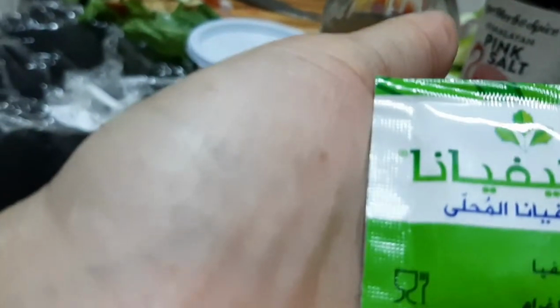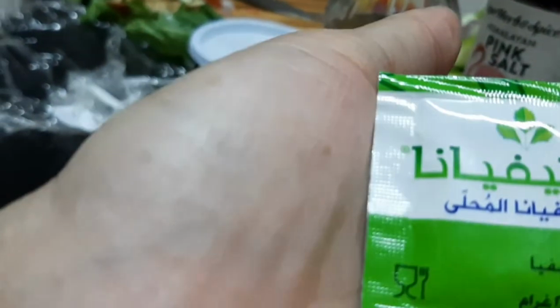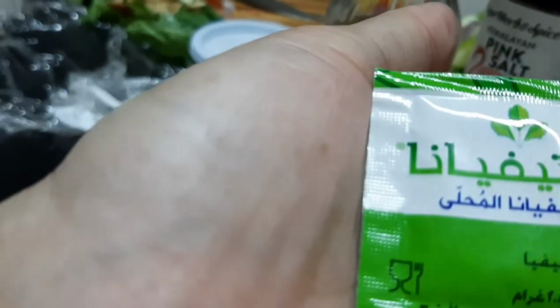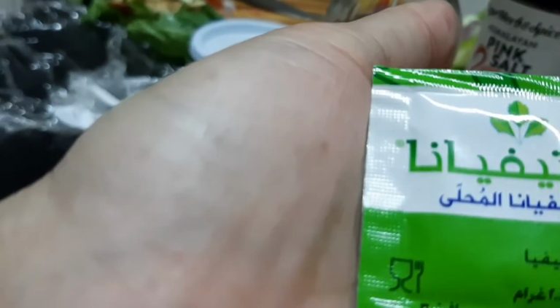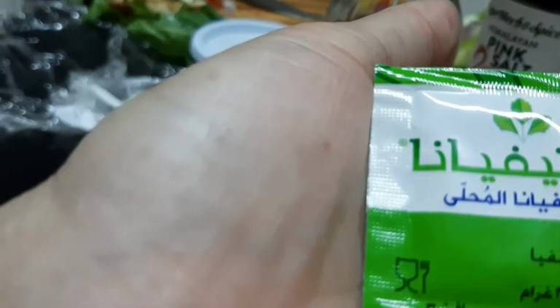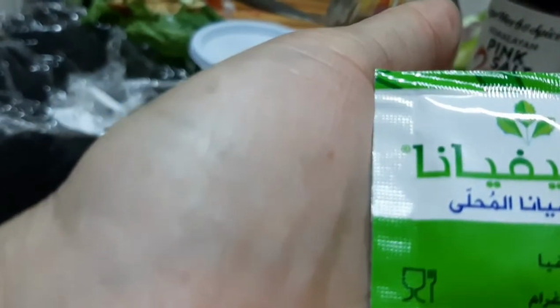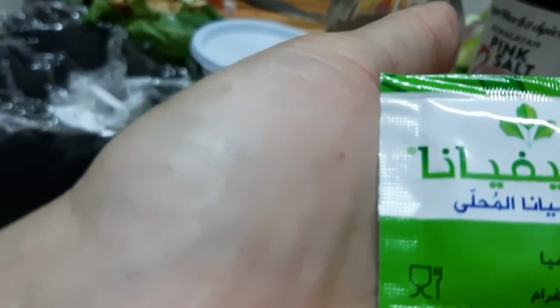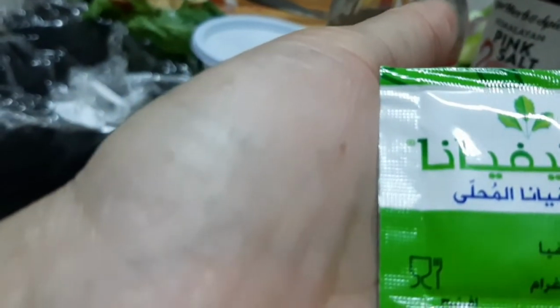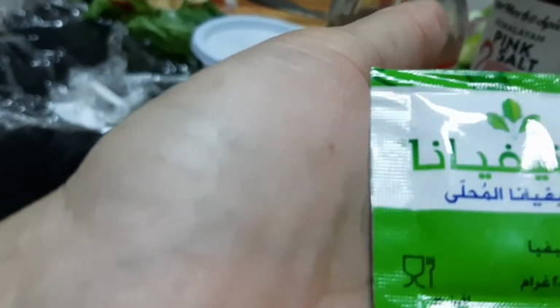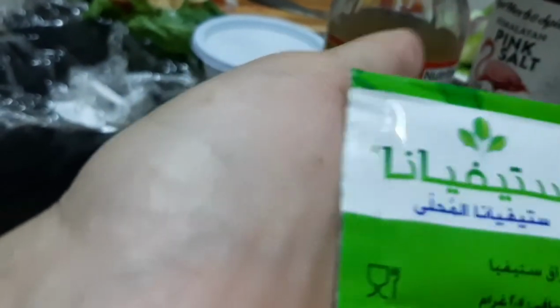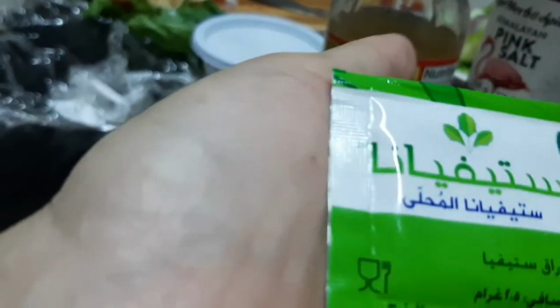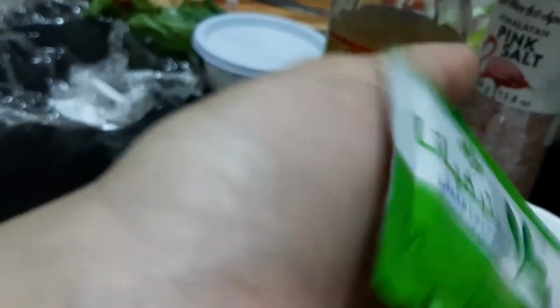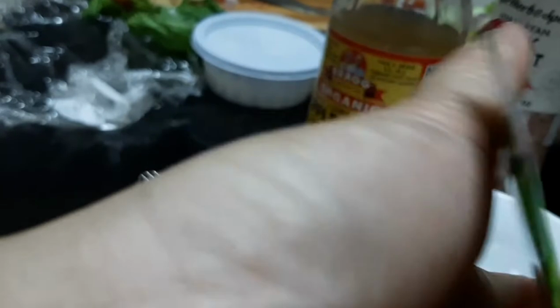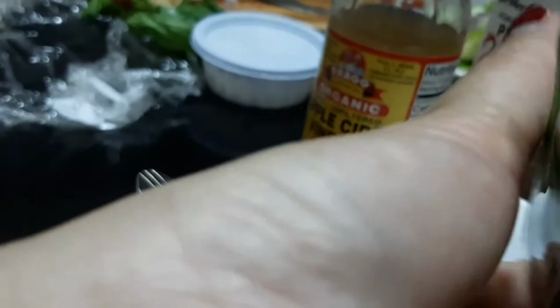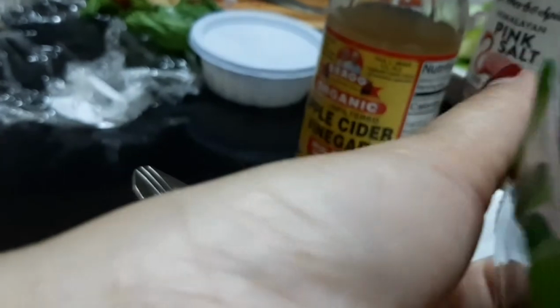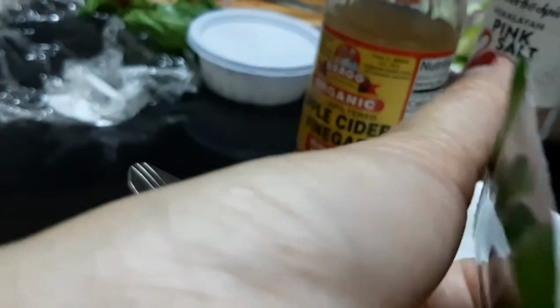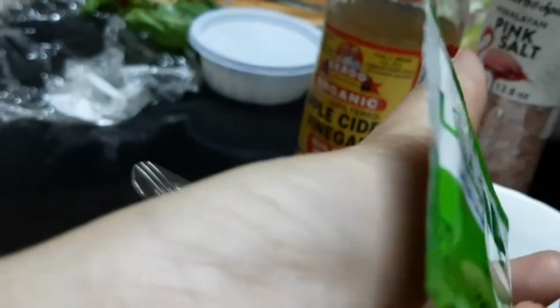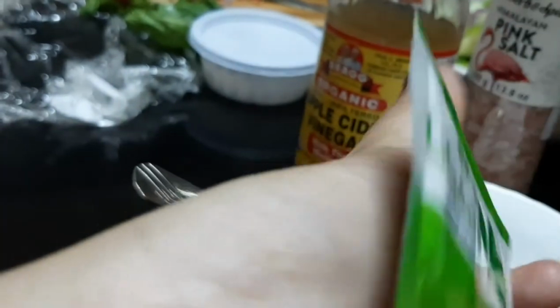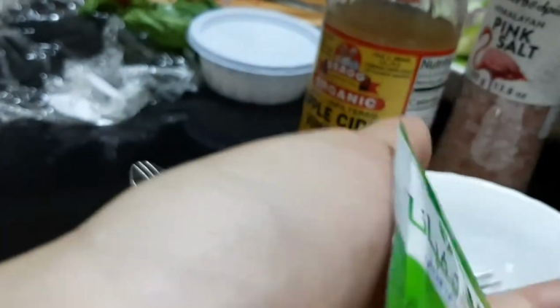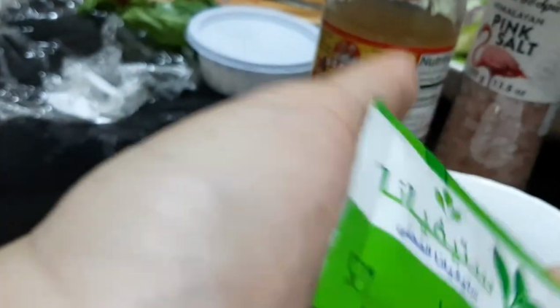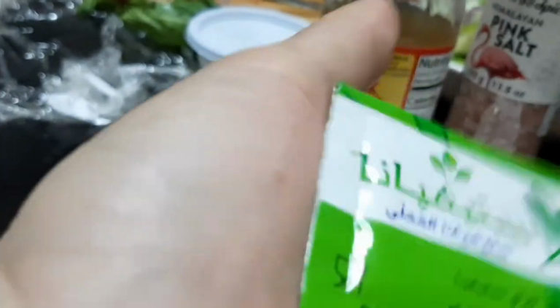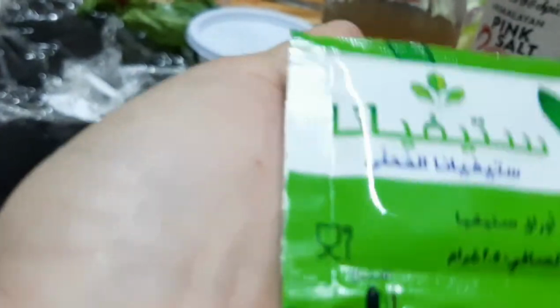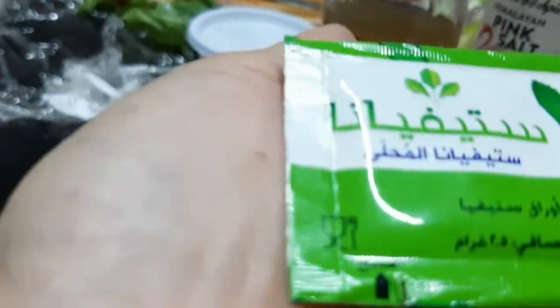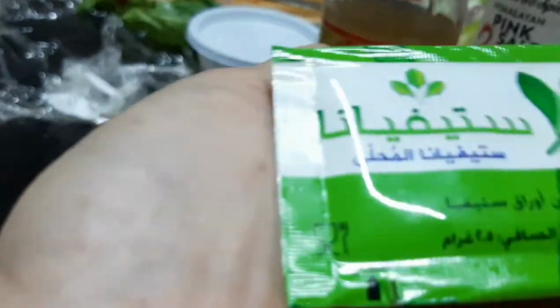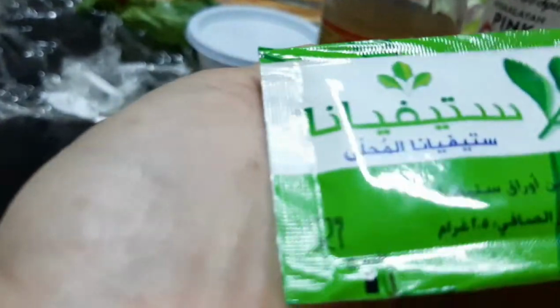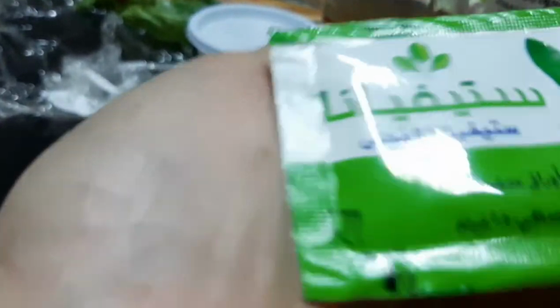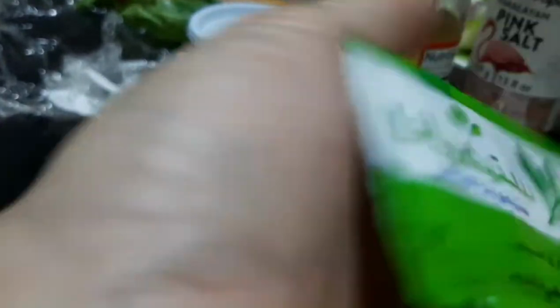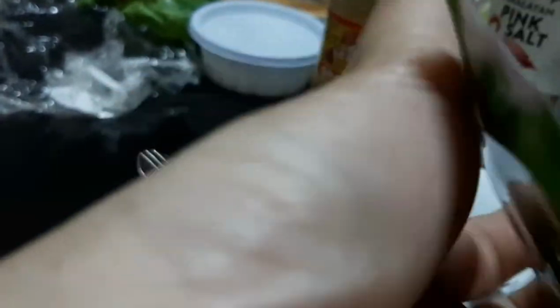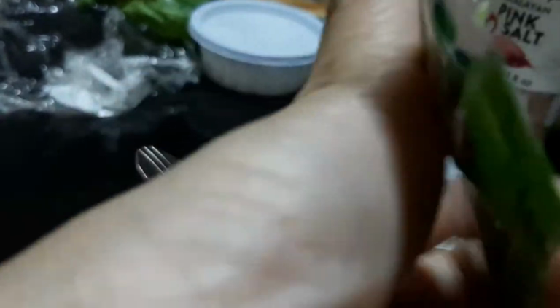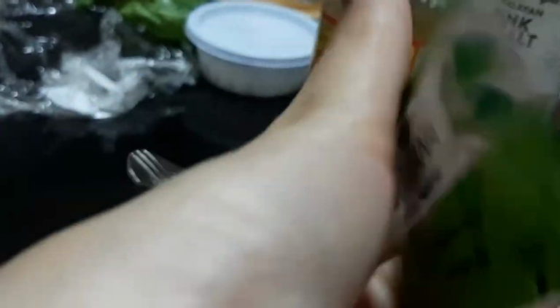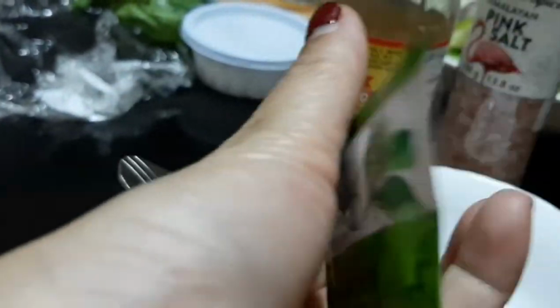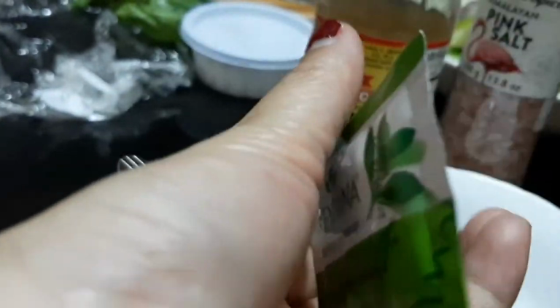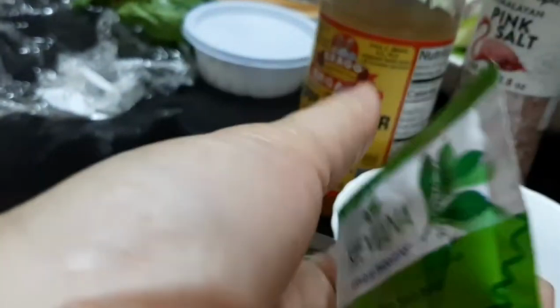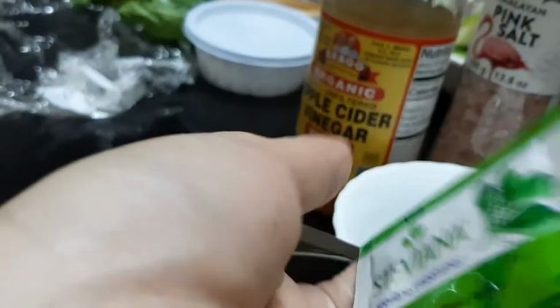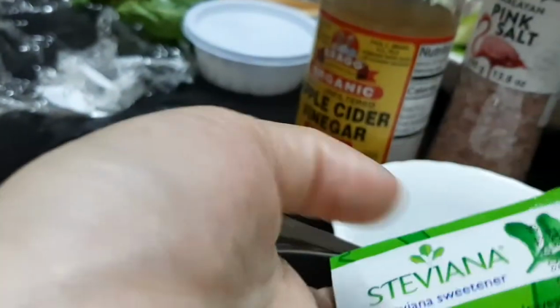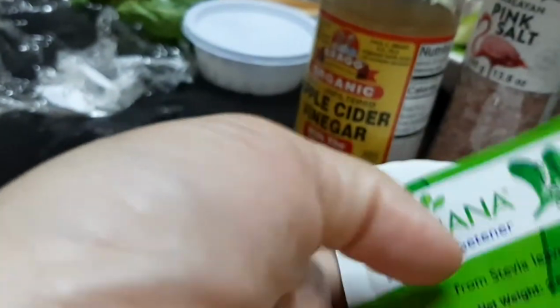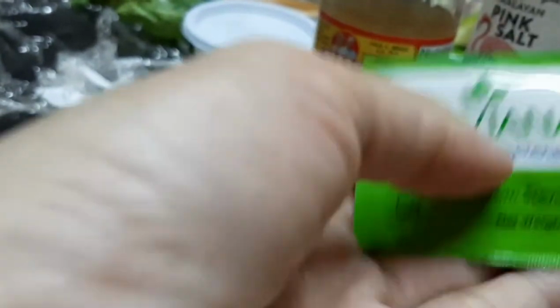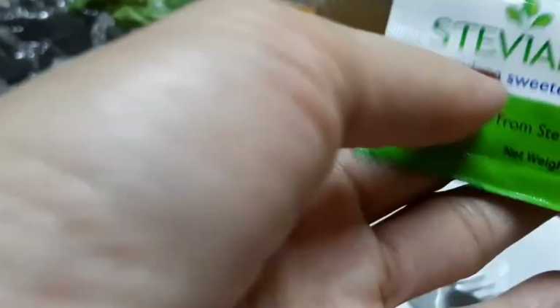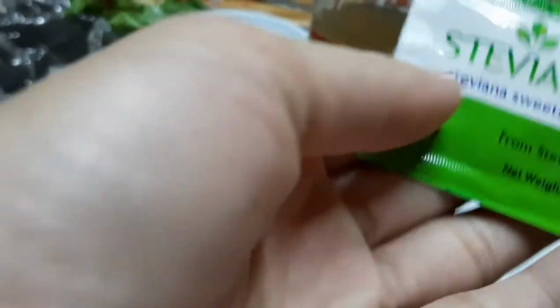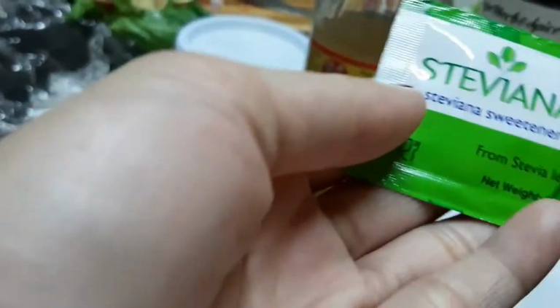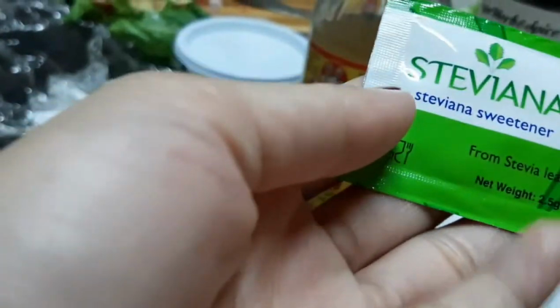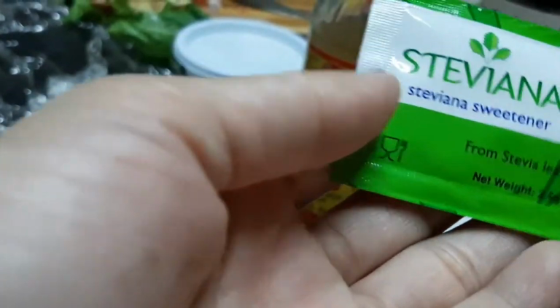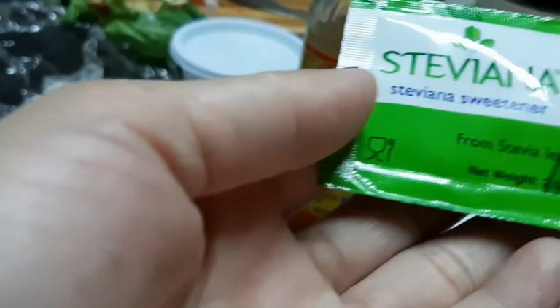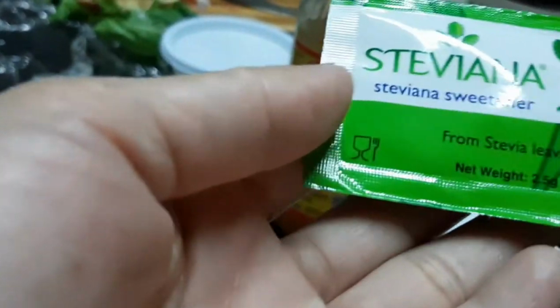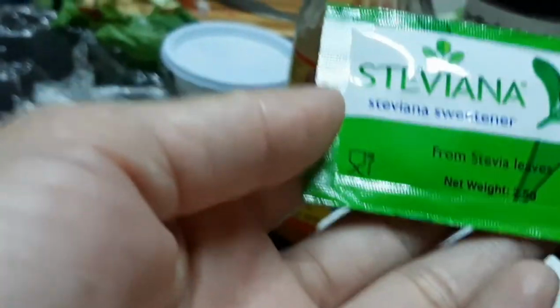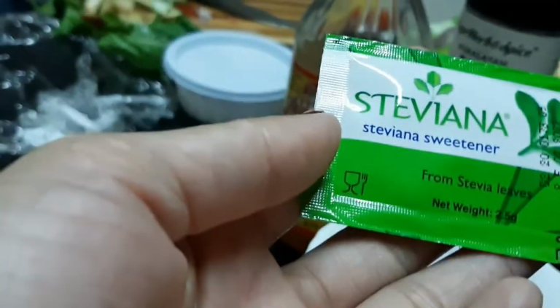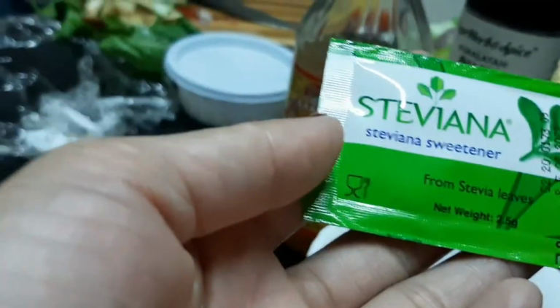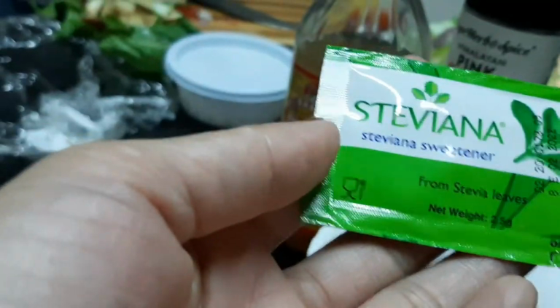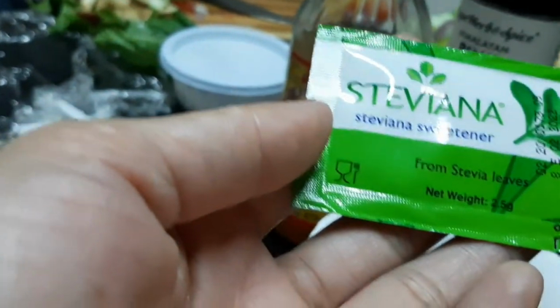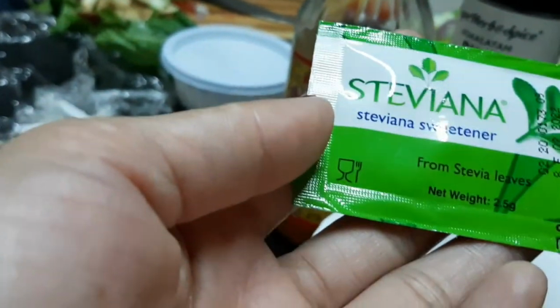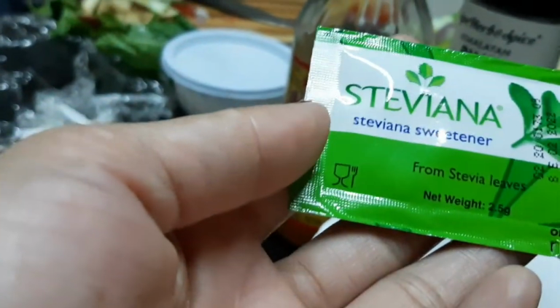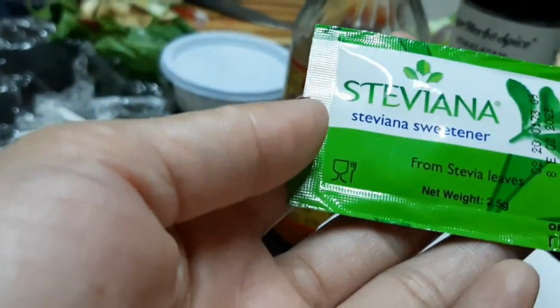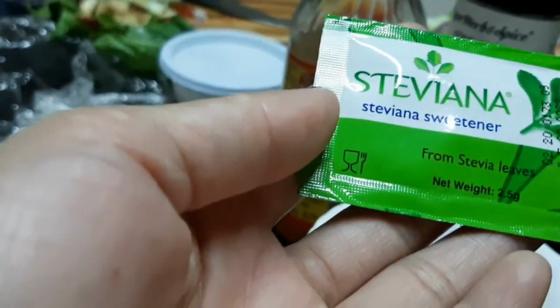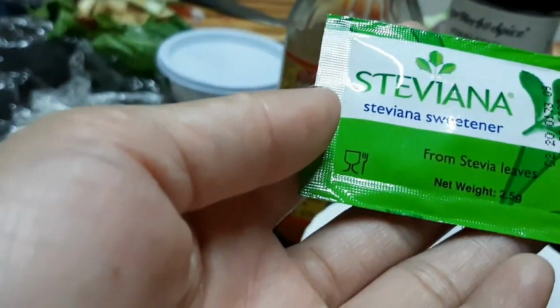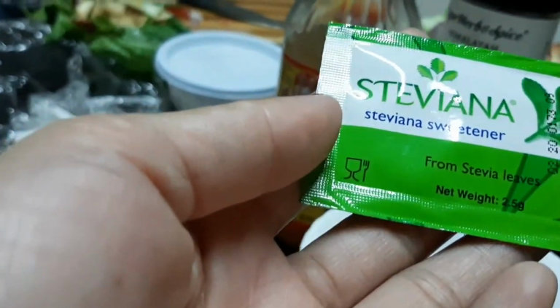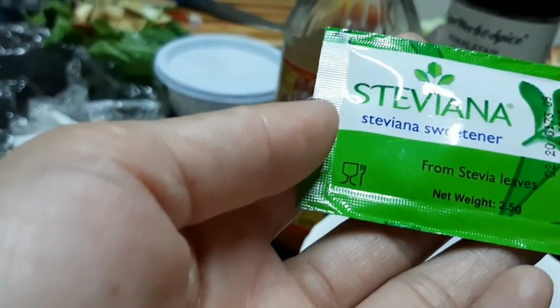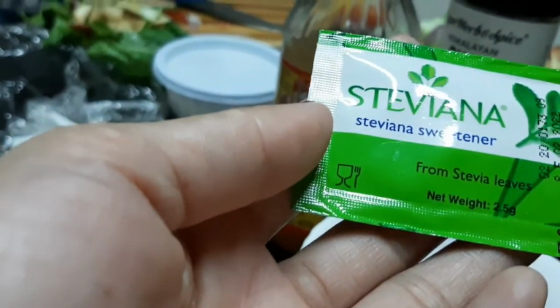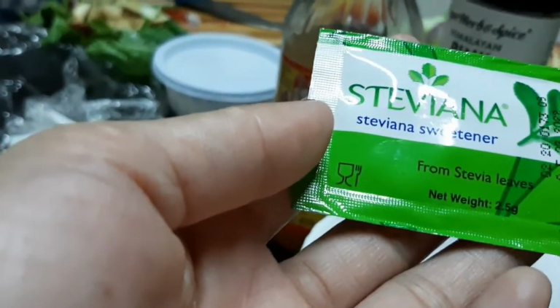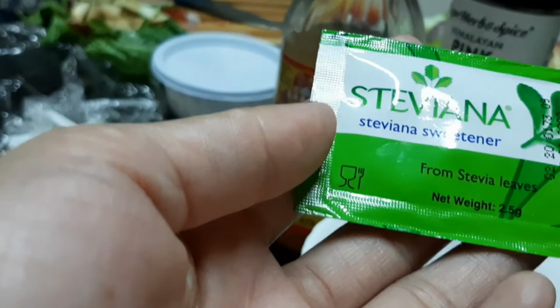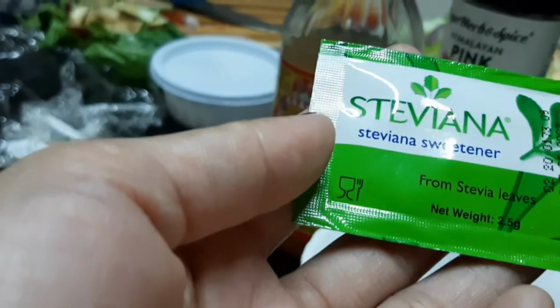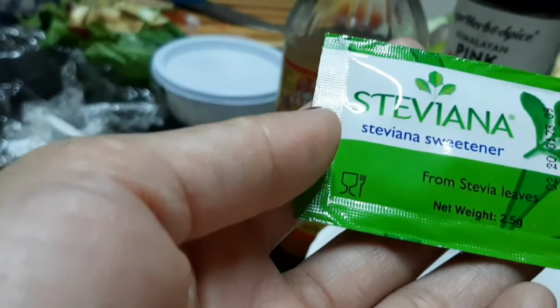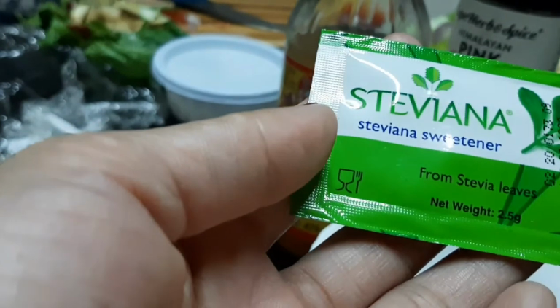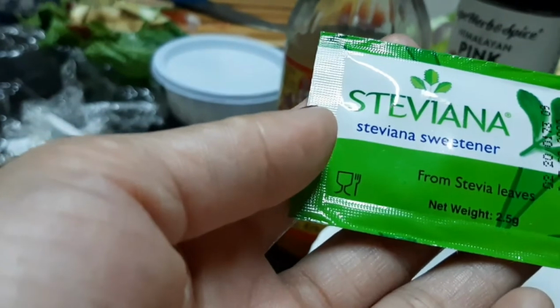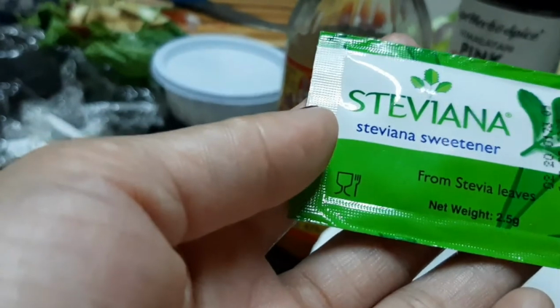I wanted to read the other side, but I cannot because it's in Arabic. So it's a Stevia sweetener.